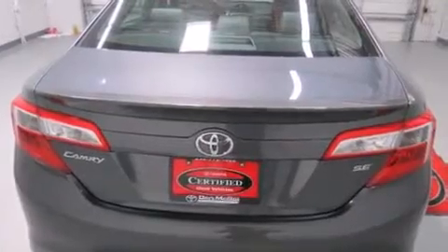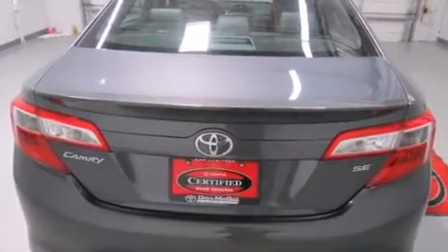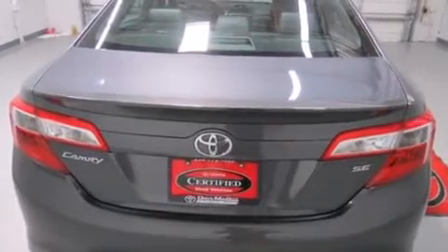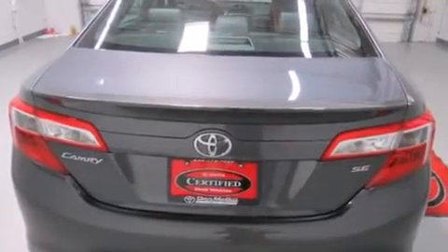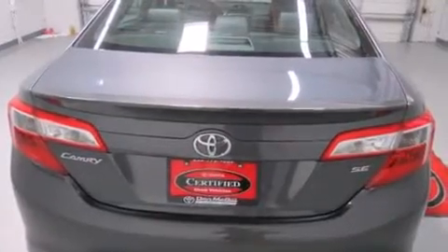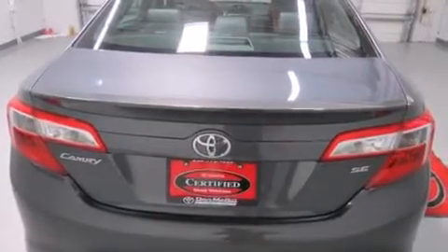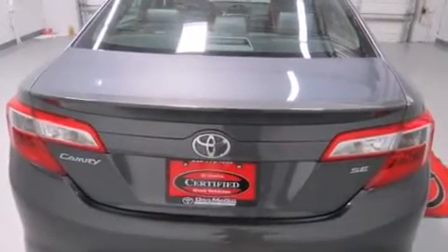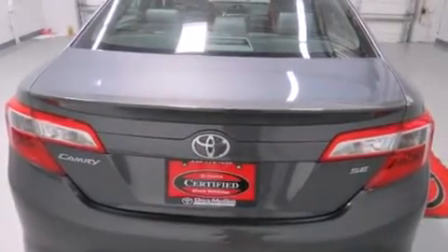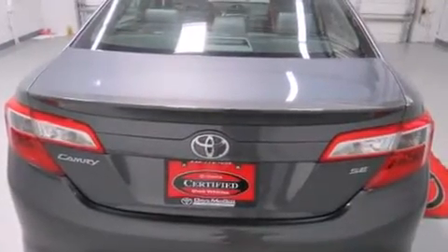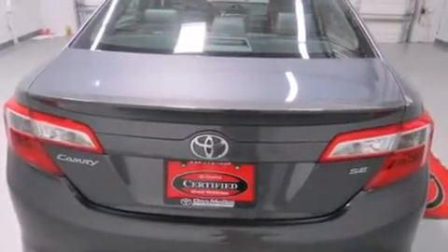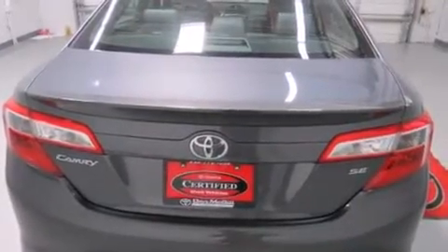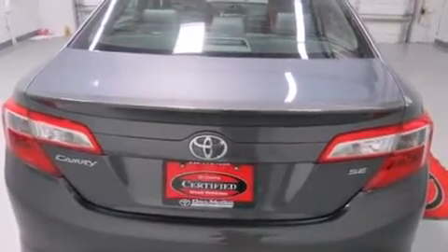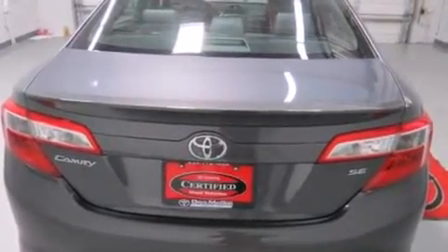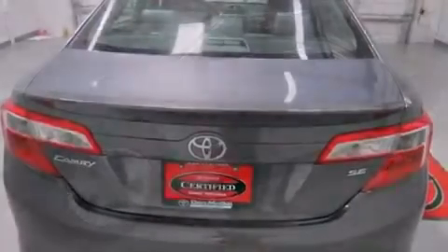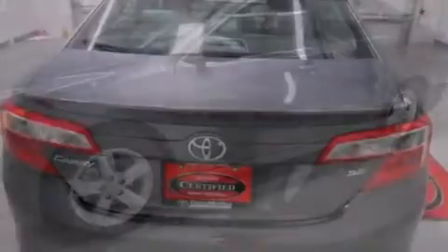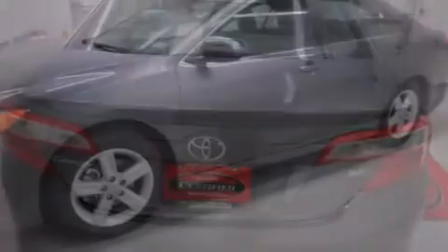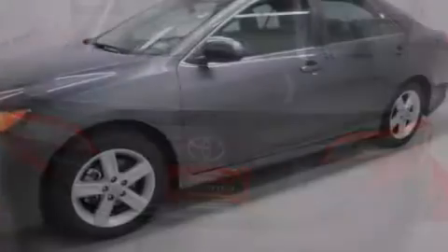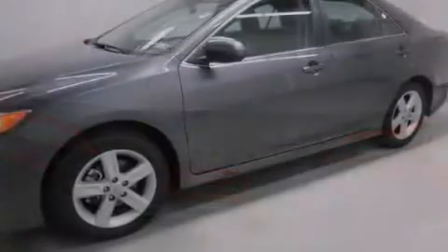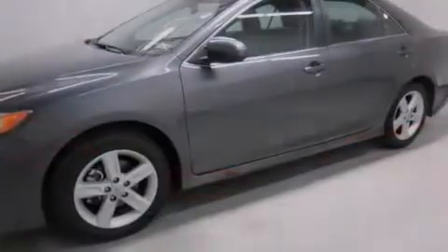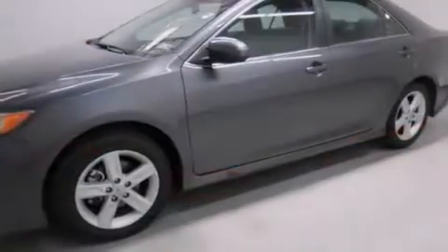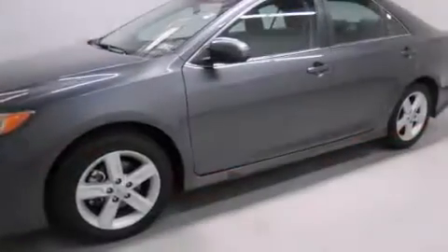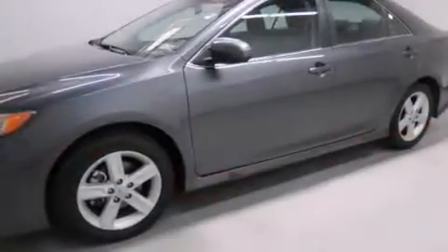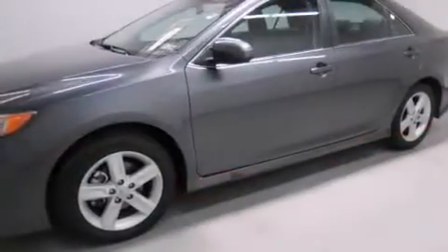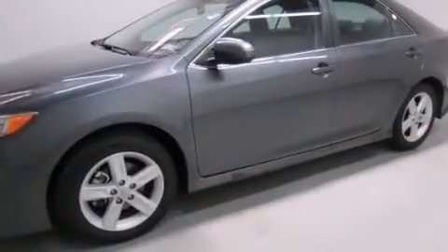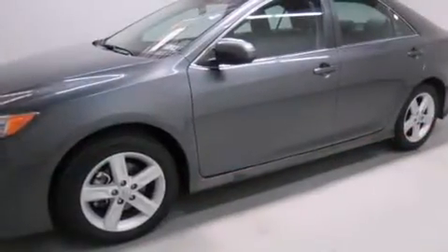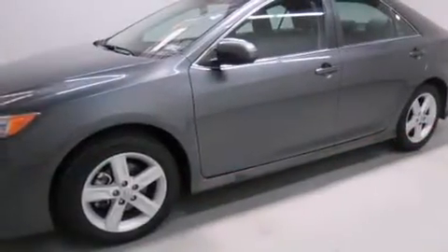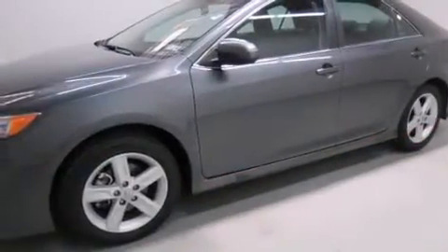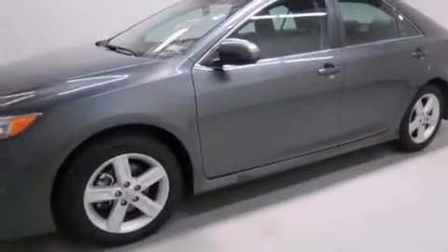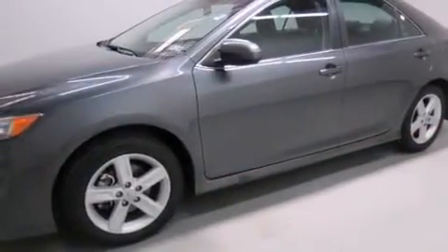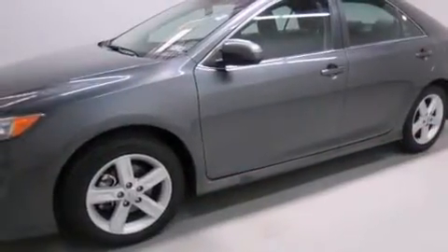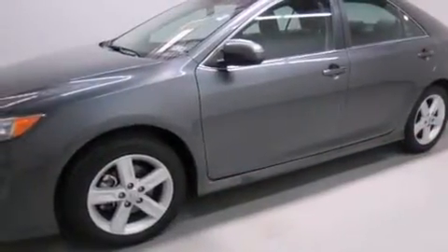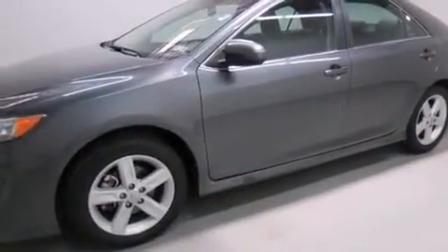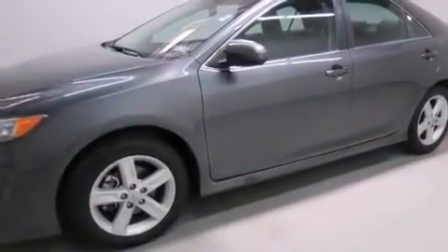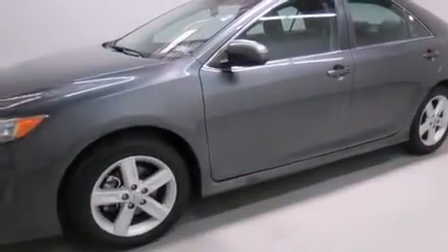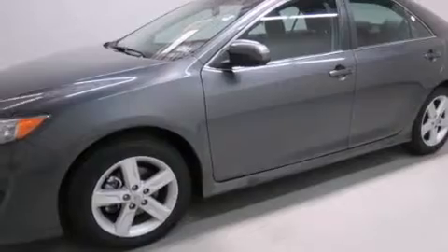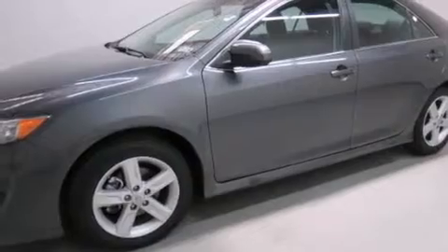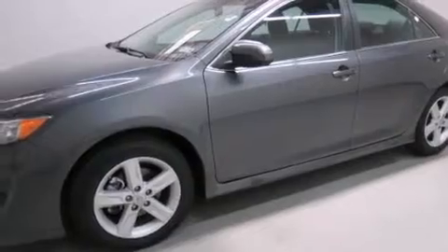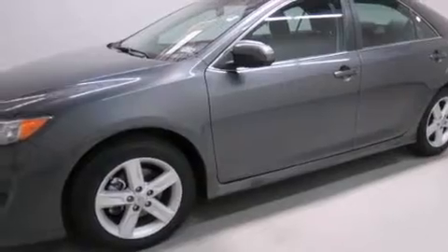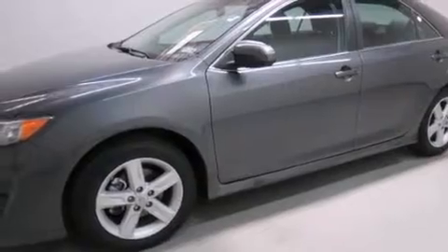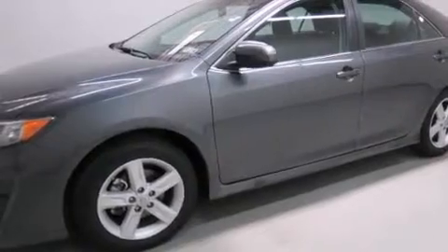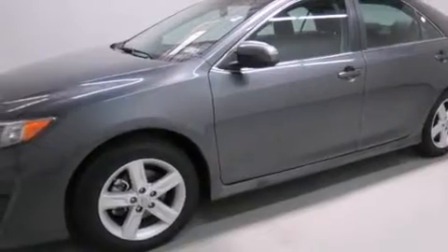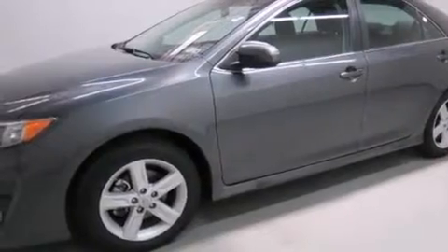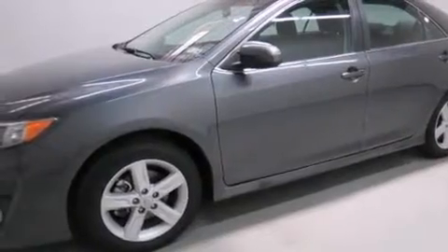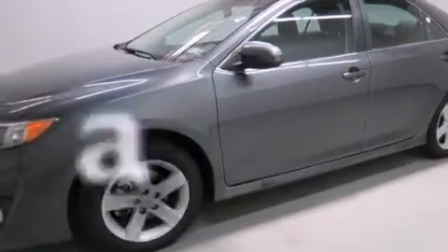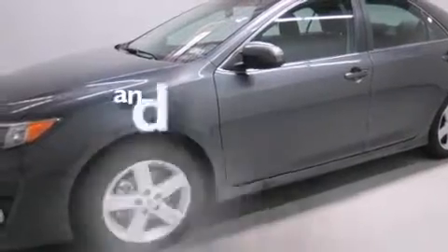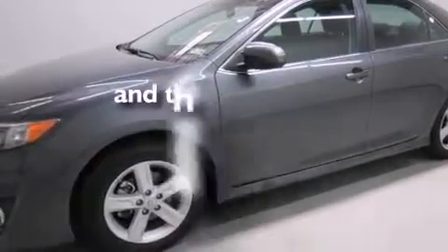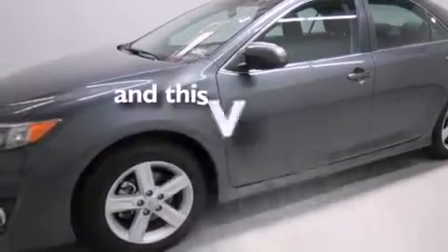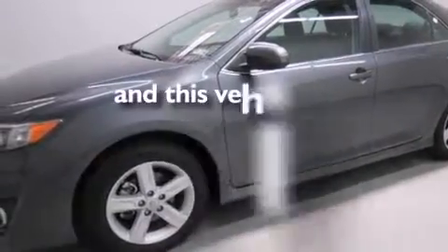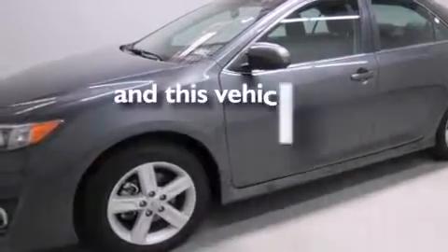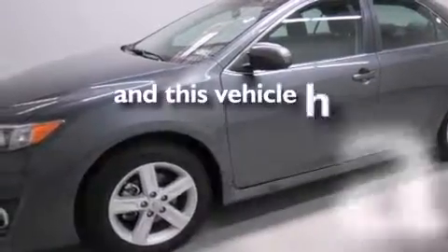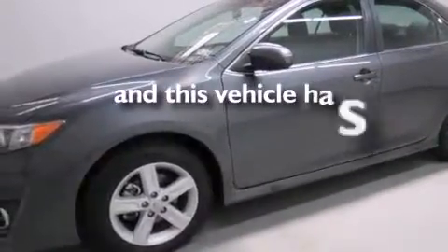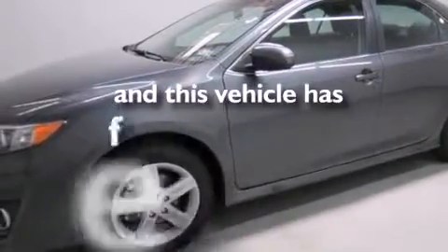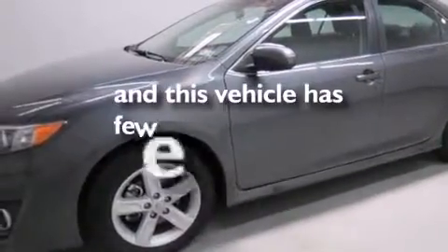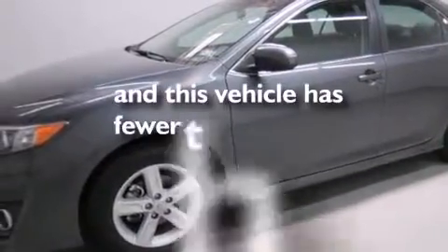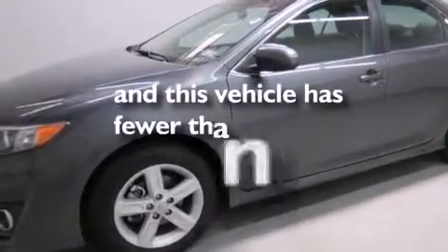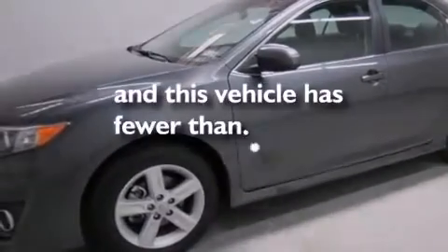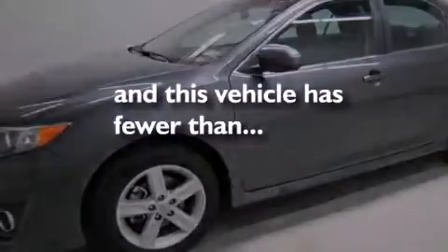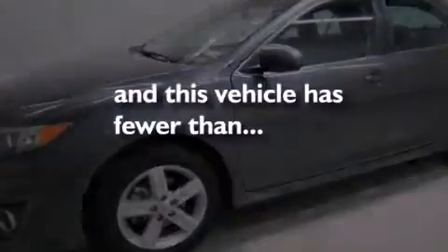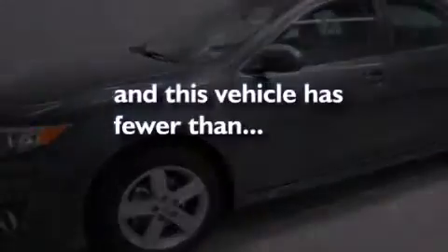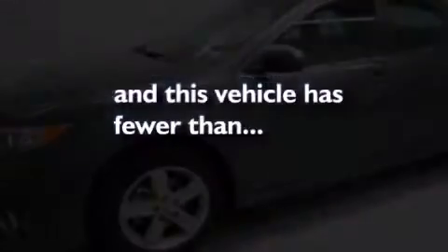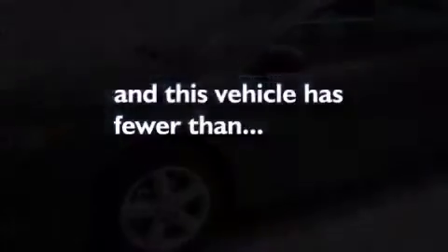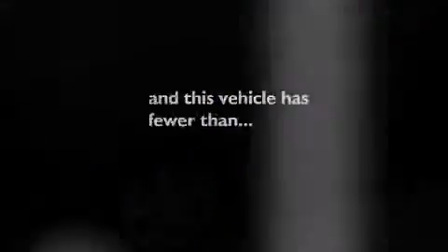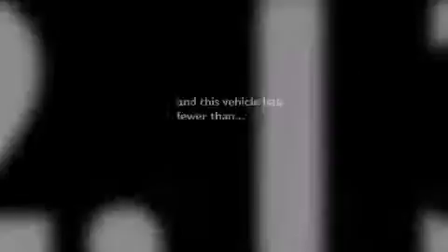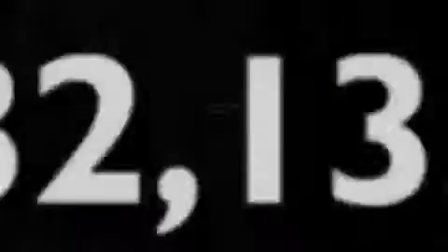Also included are air conditioning, full-power accessories, a keyless entry system, and this vehicle has less than 33,000 miles.